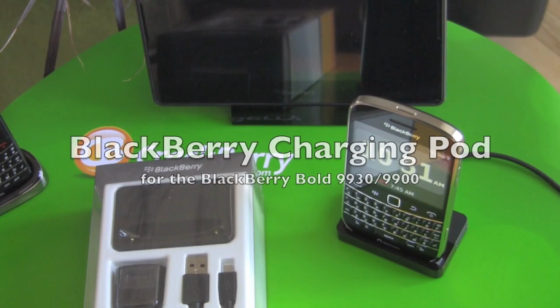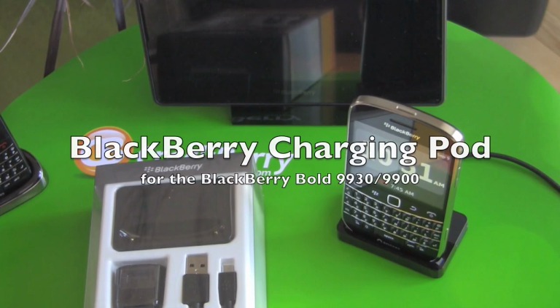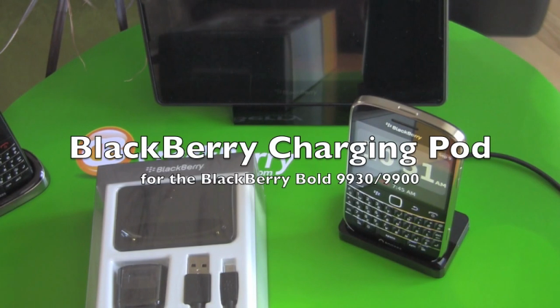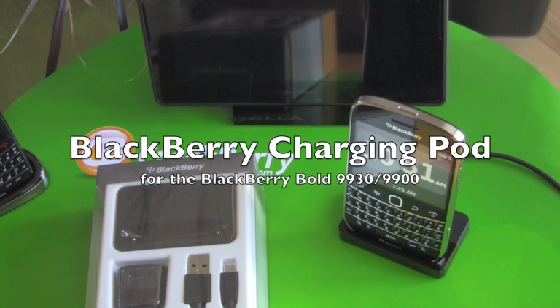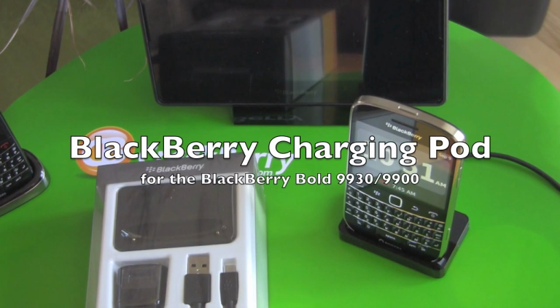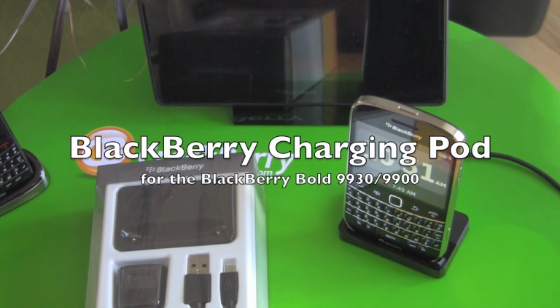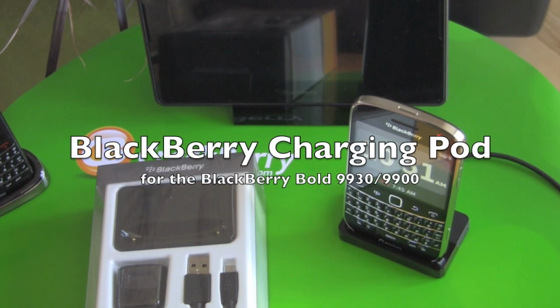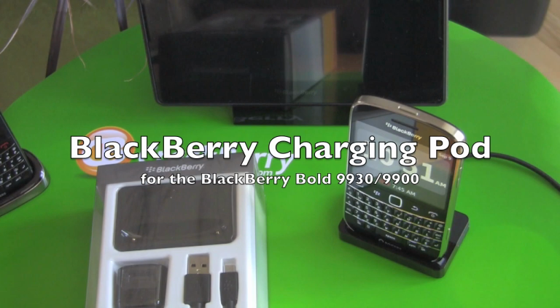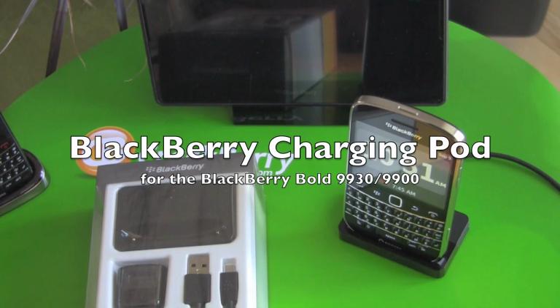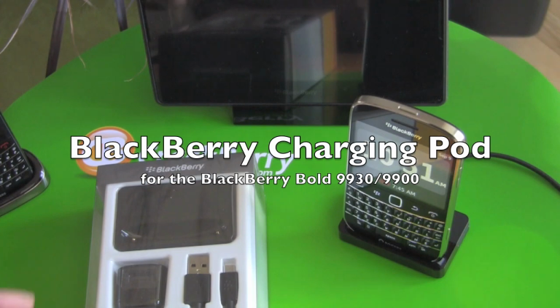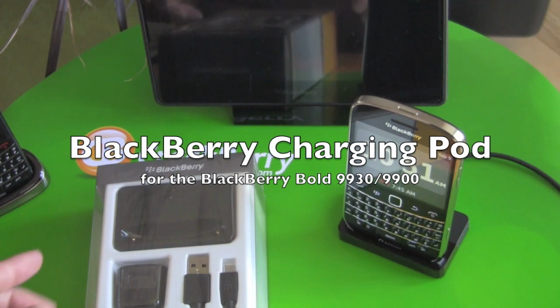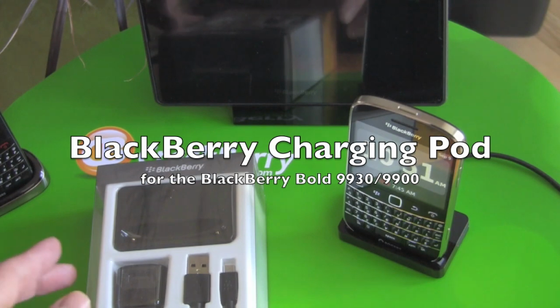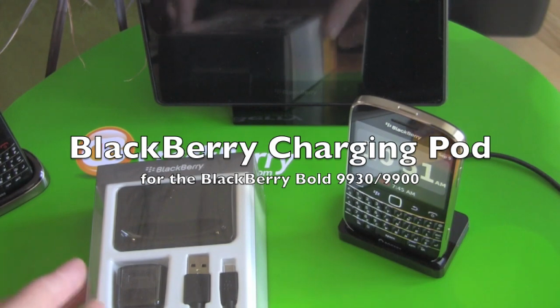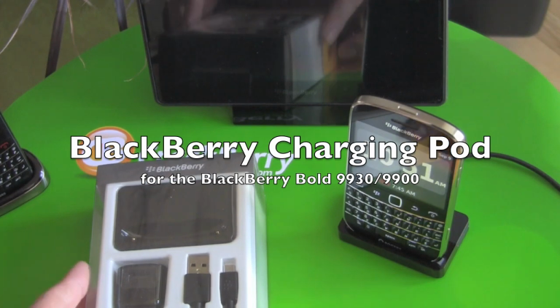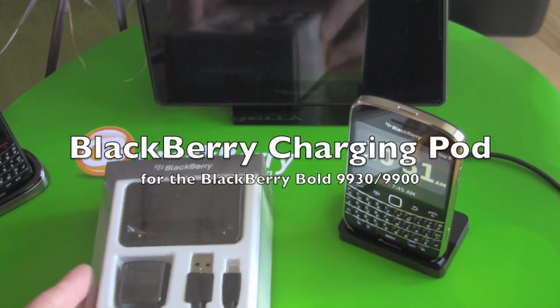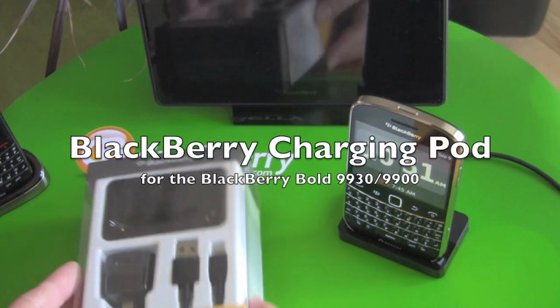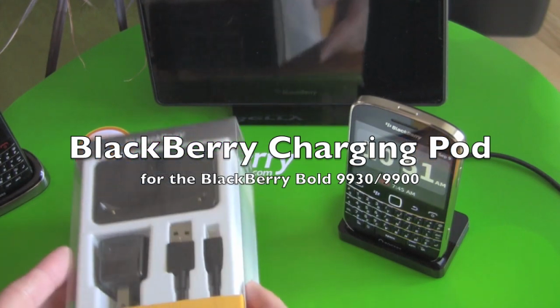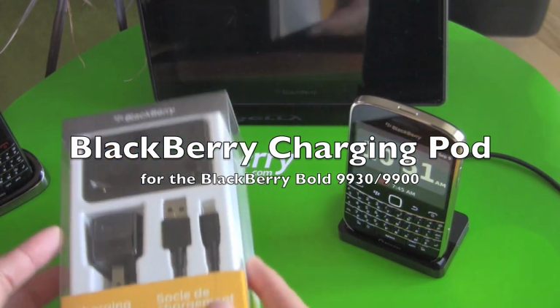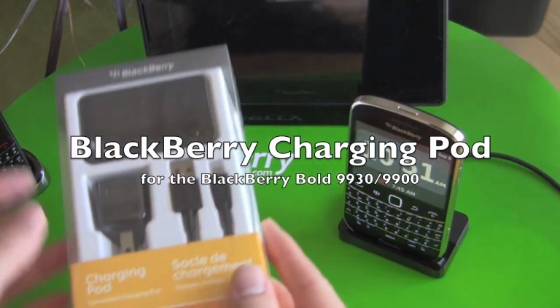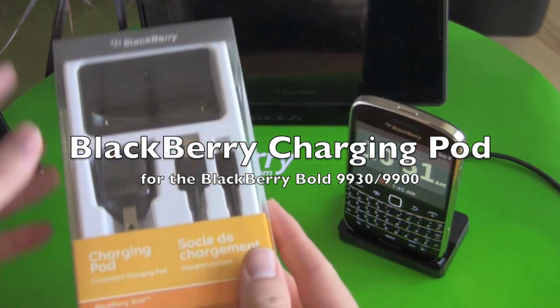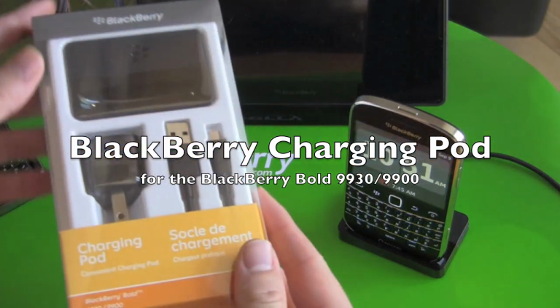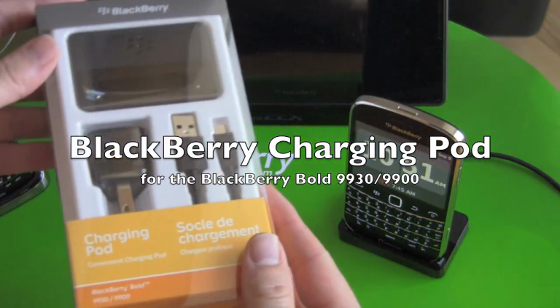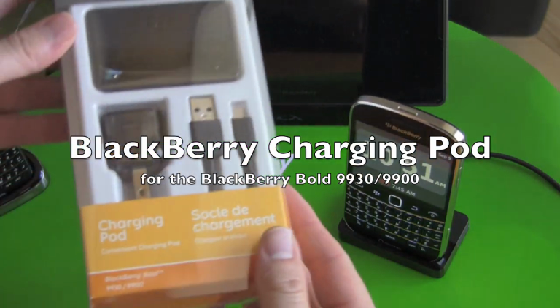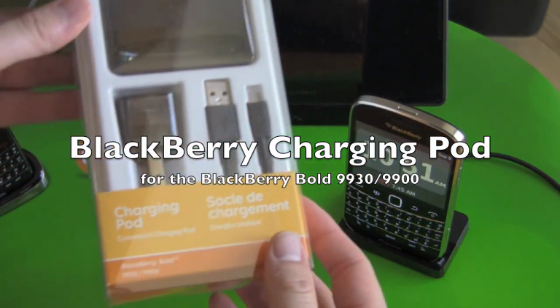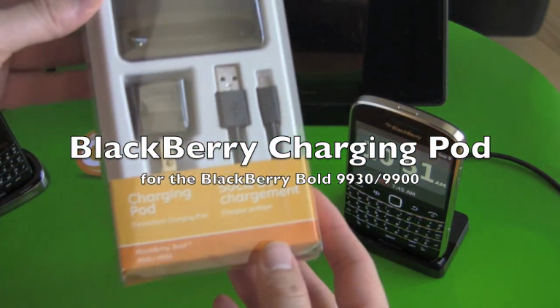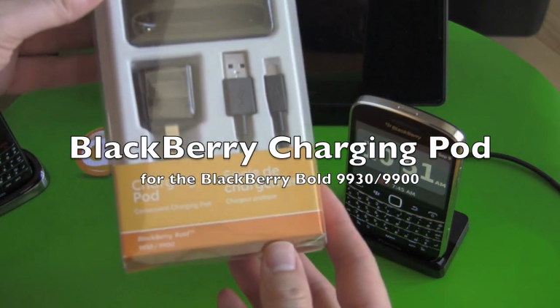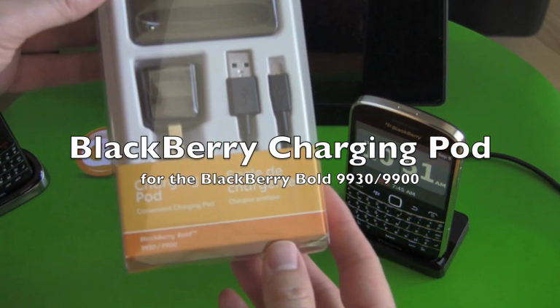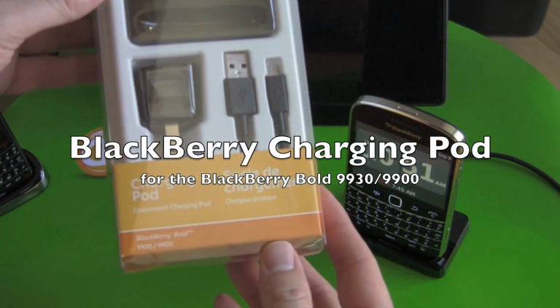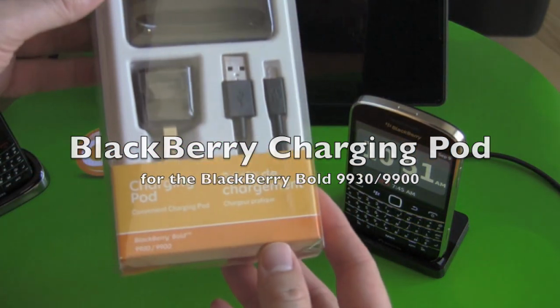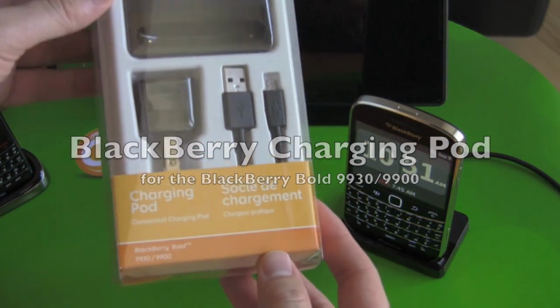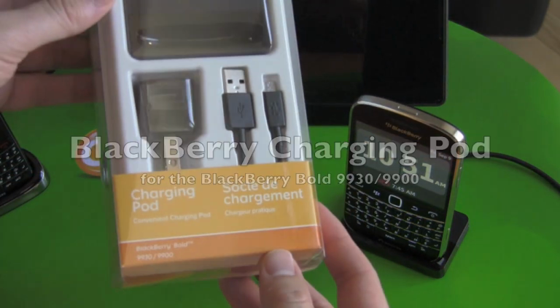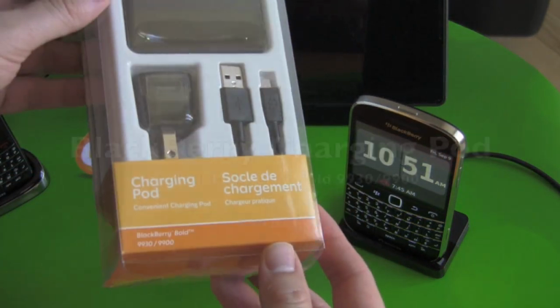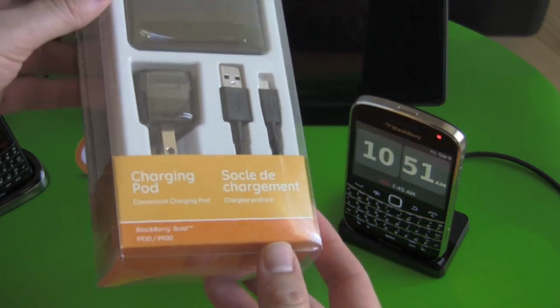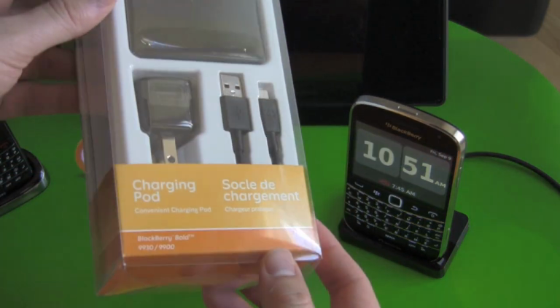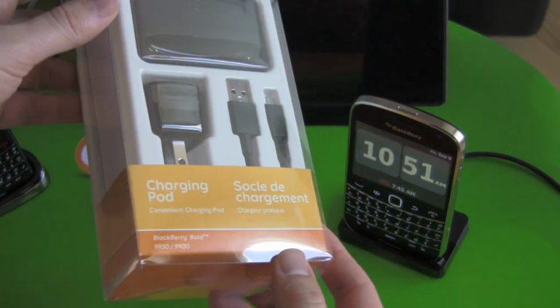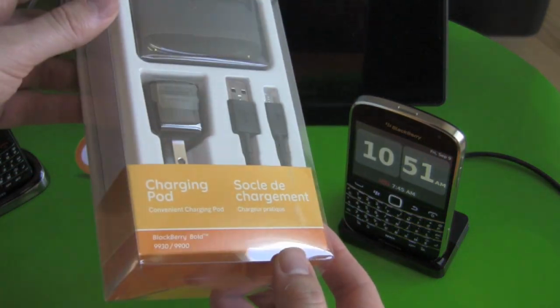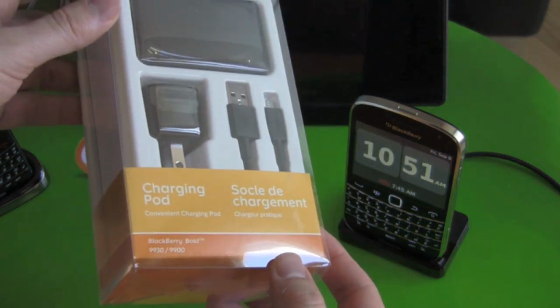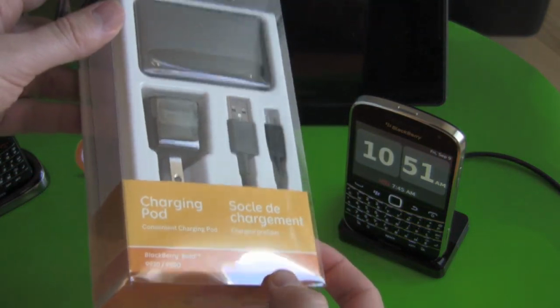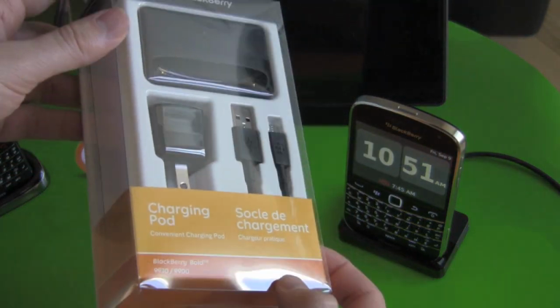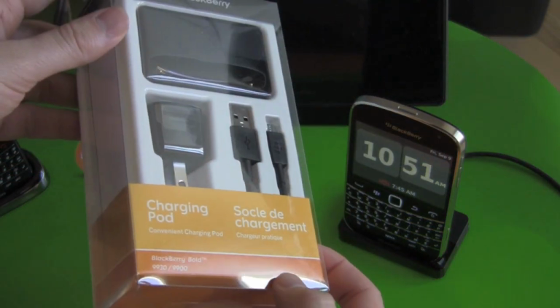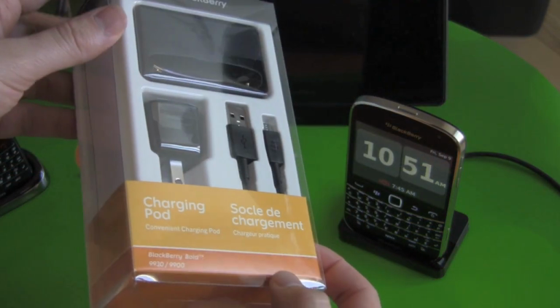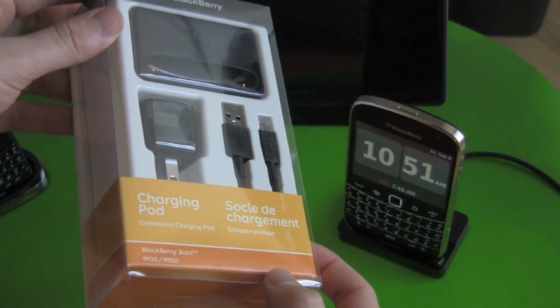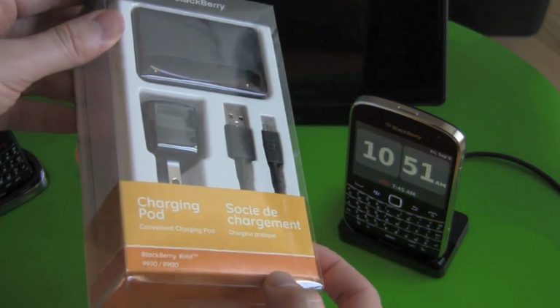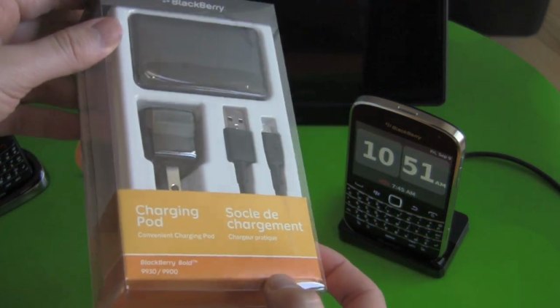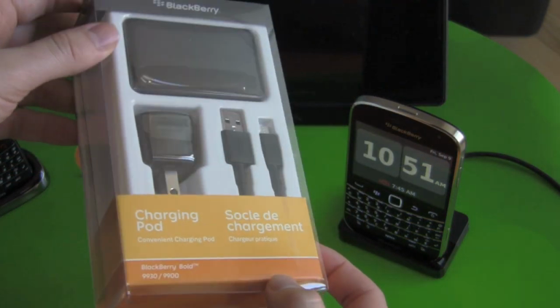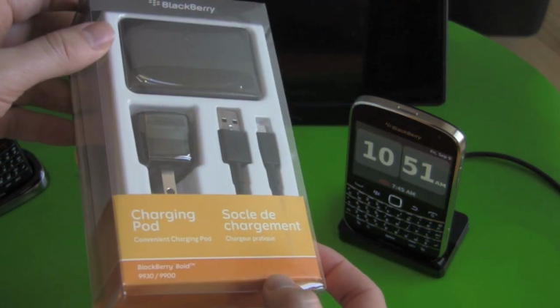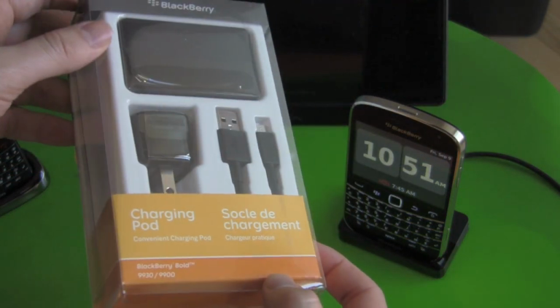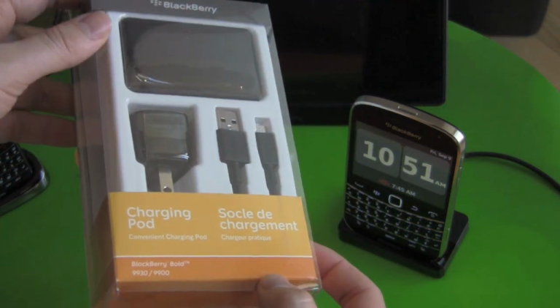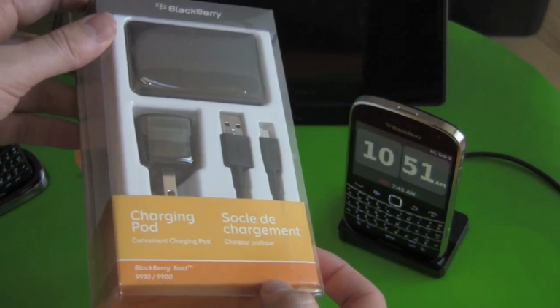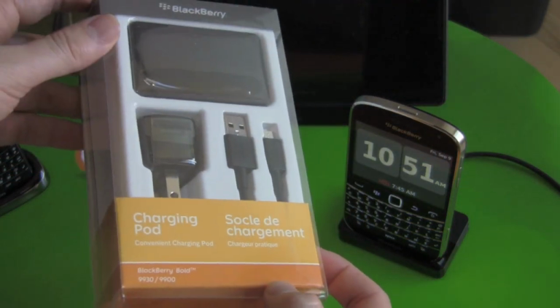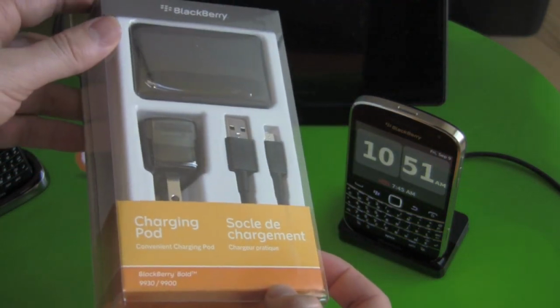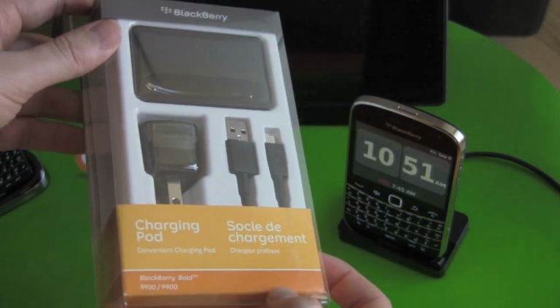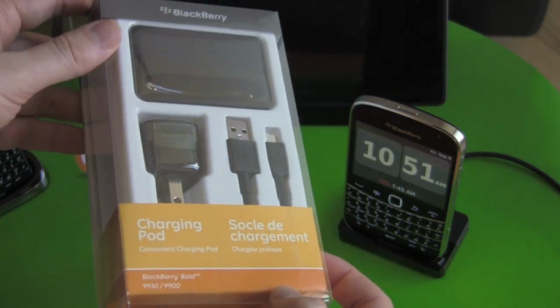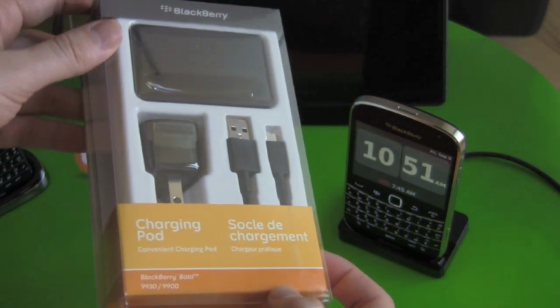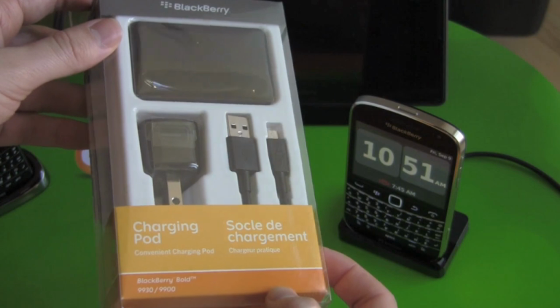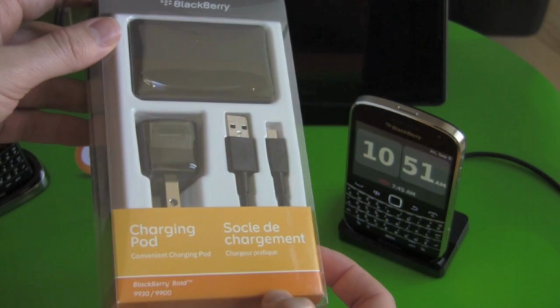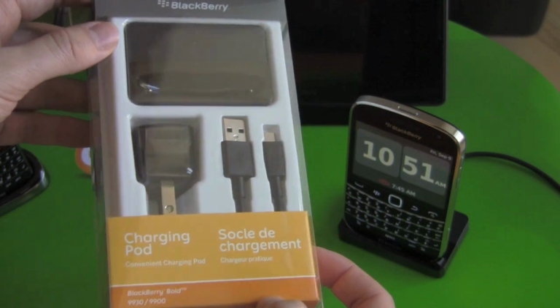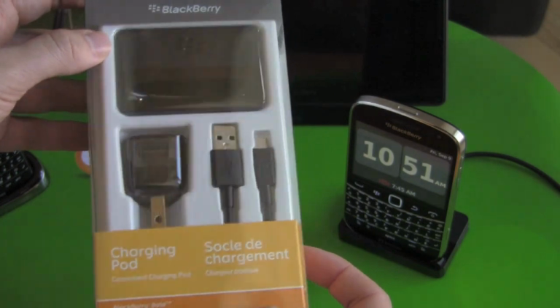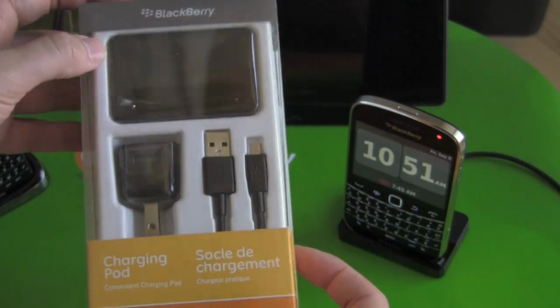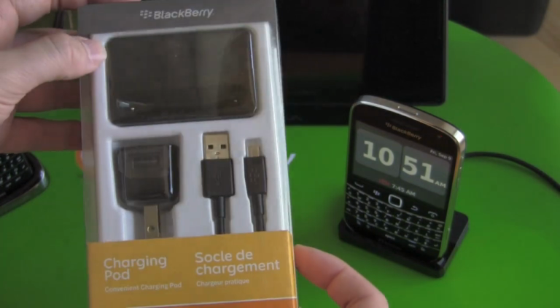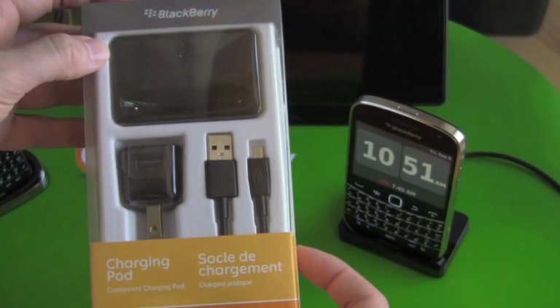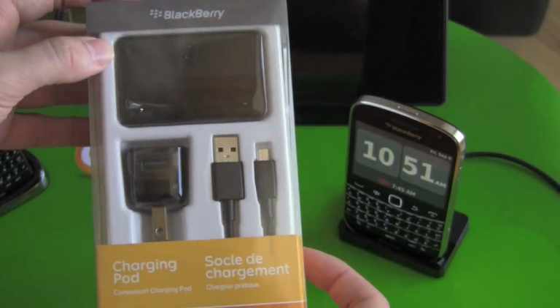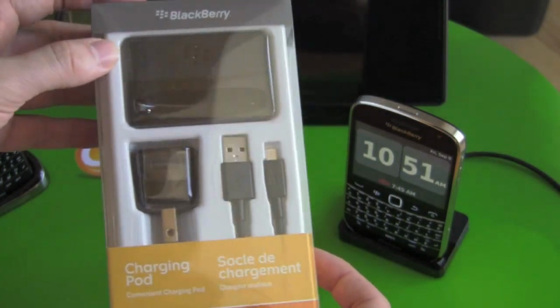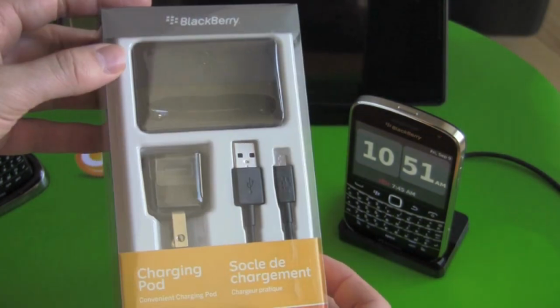Hey everybody, Kevin here for Crackberry.com, and today we're taking a look at the BlackBerry Charging Pod for the BlackBerry Bold 9930 and 9900.